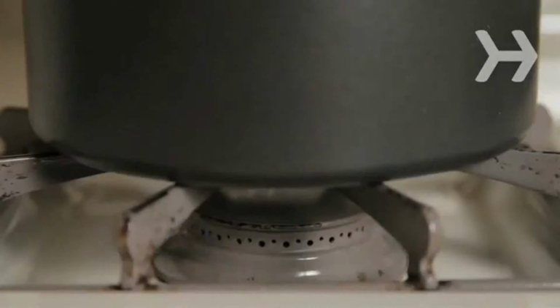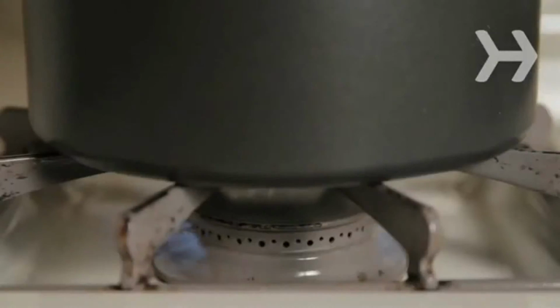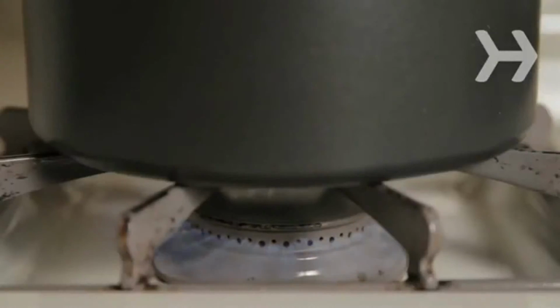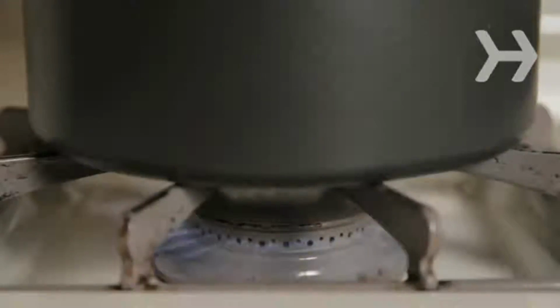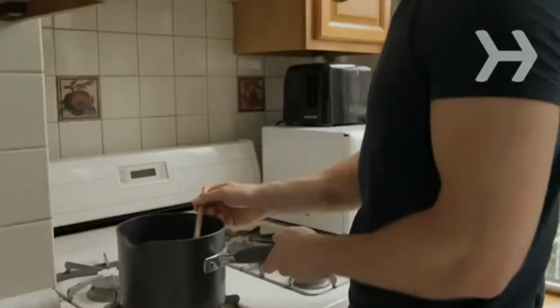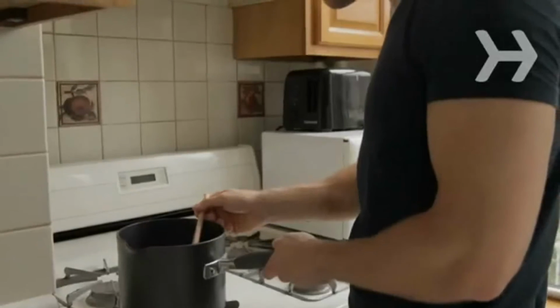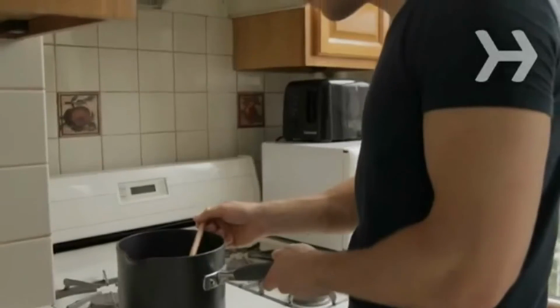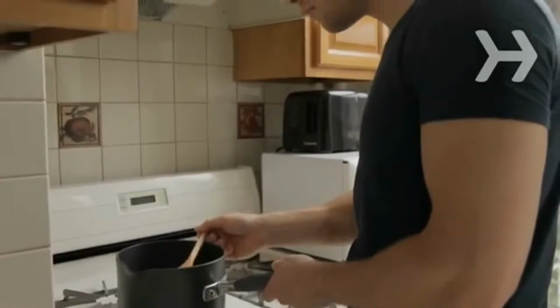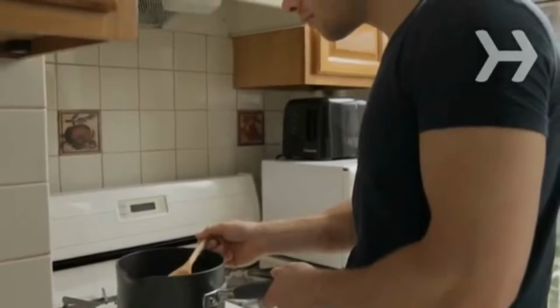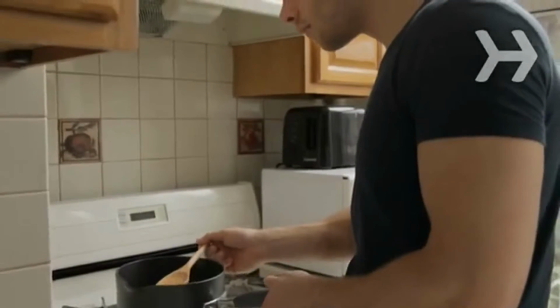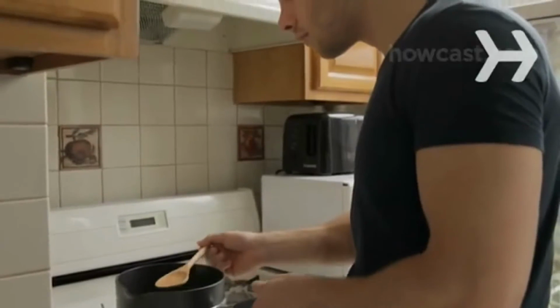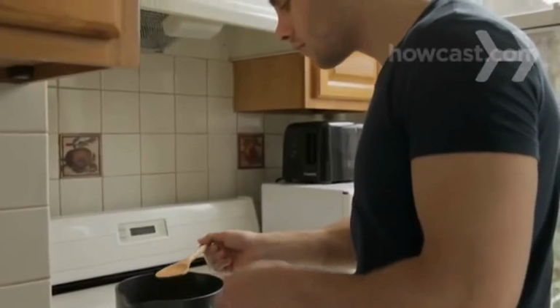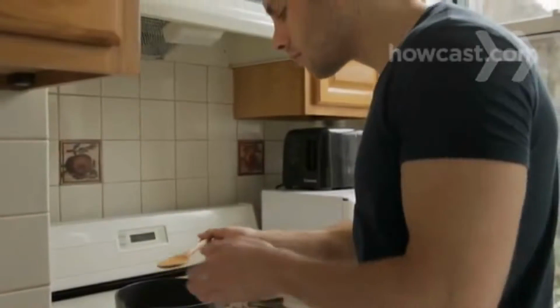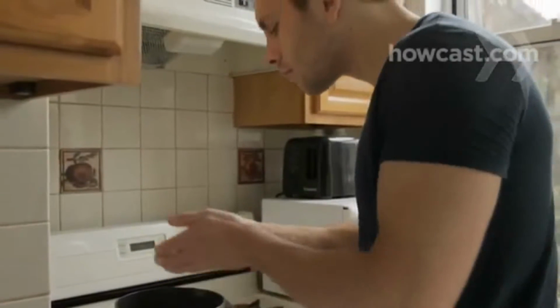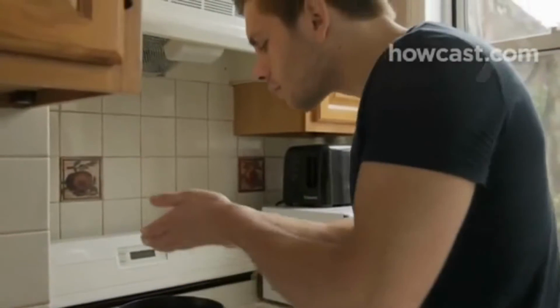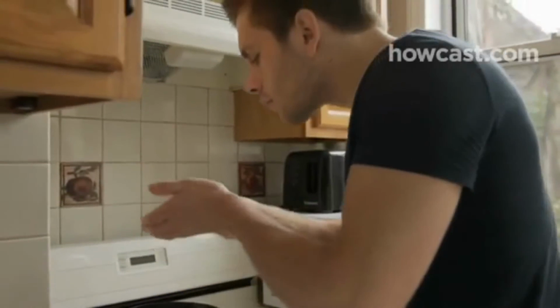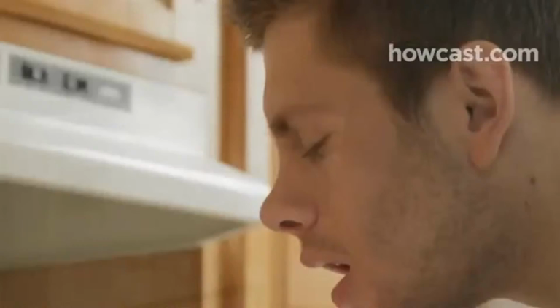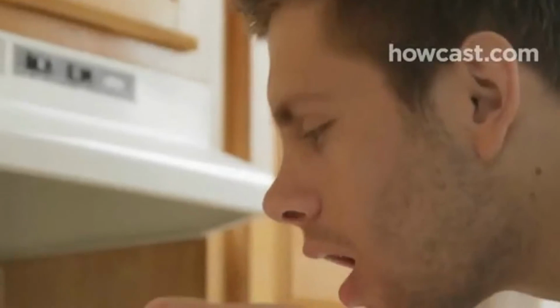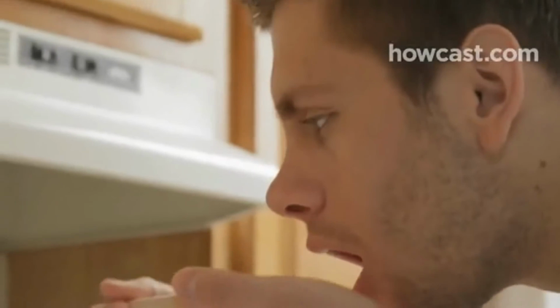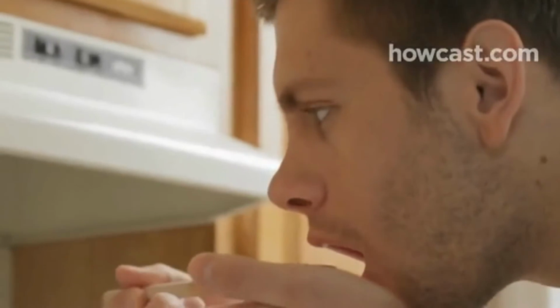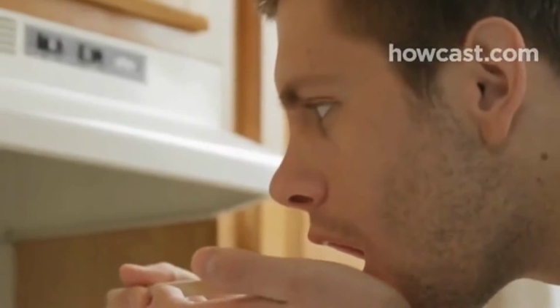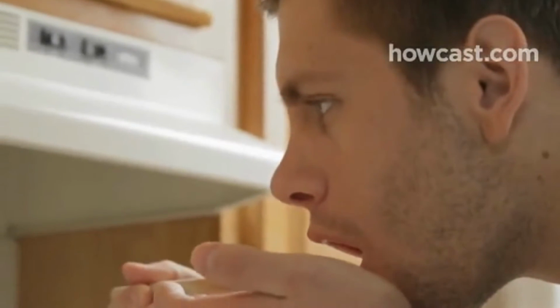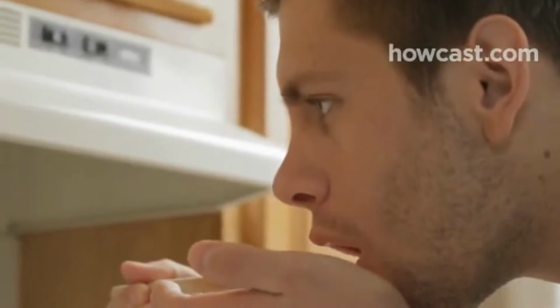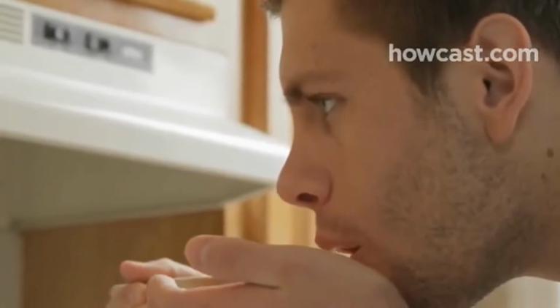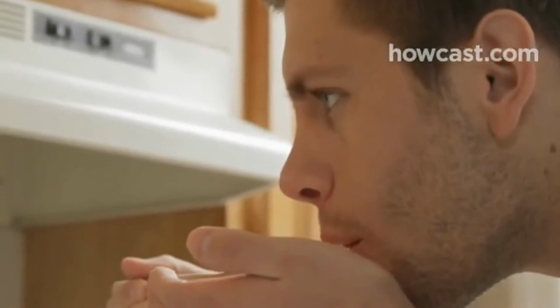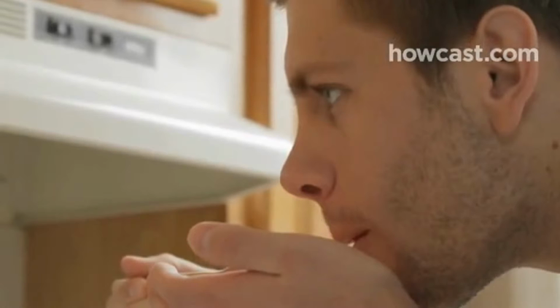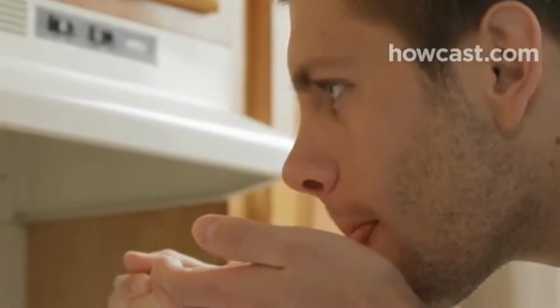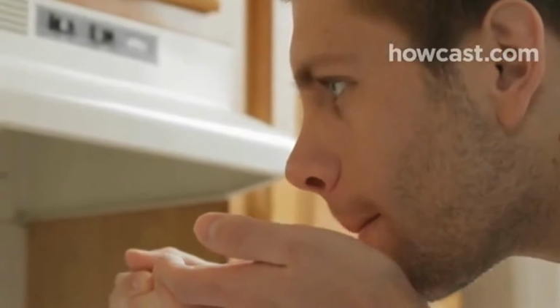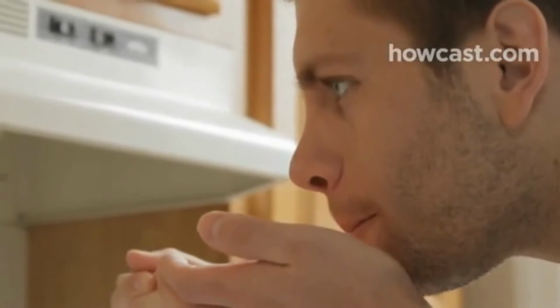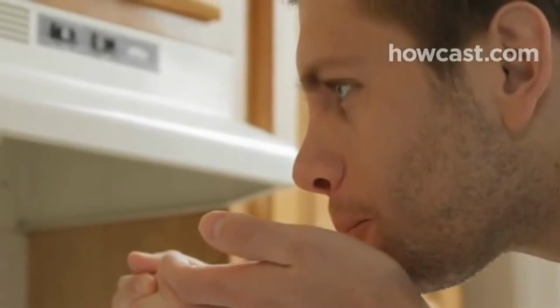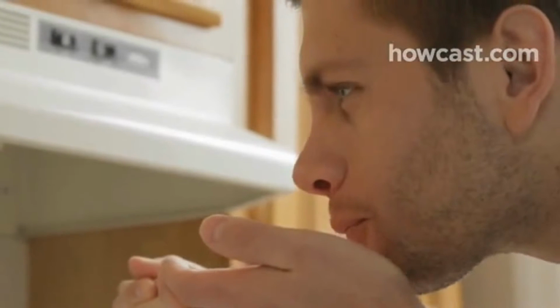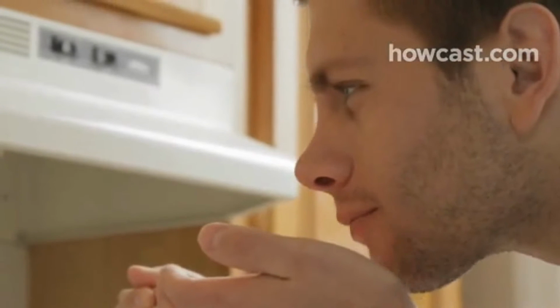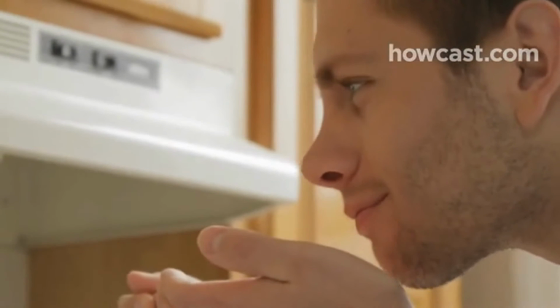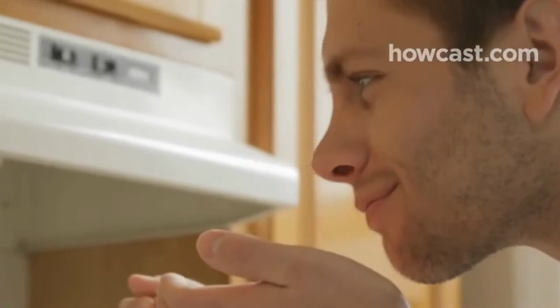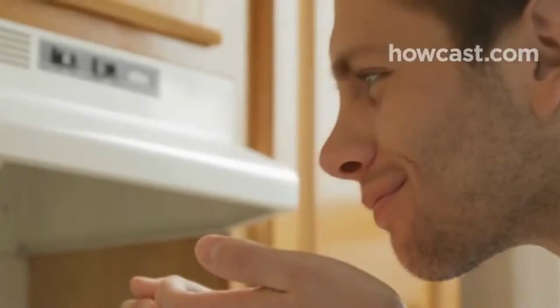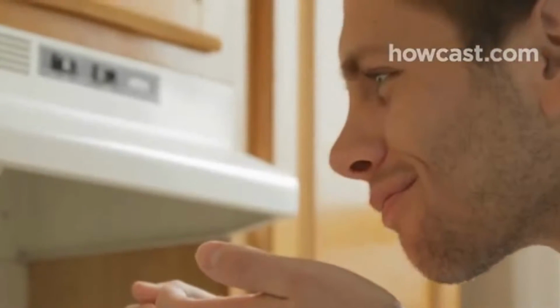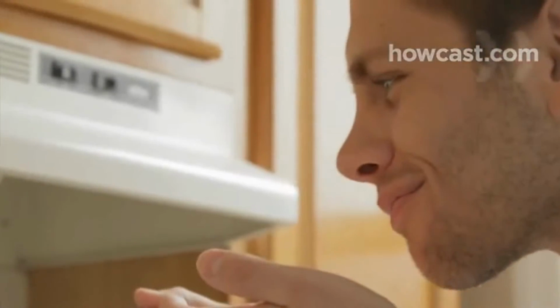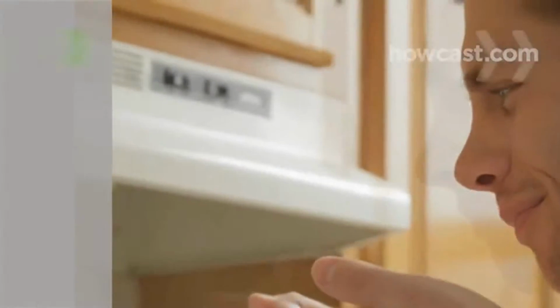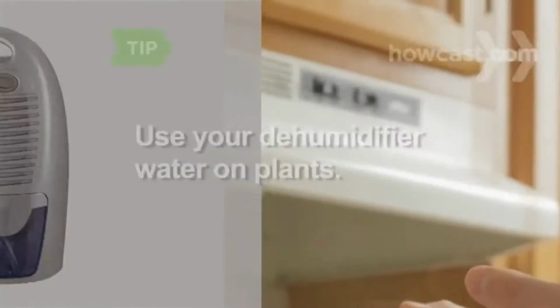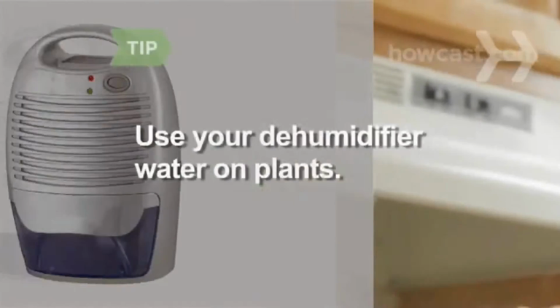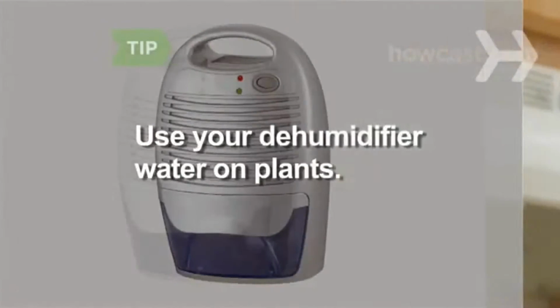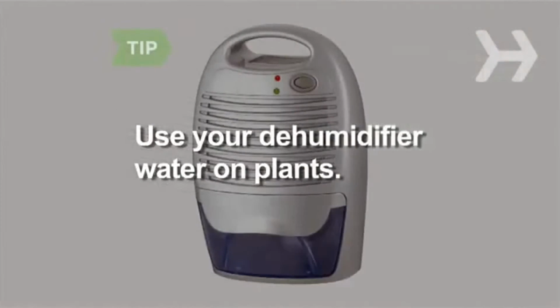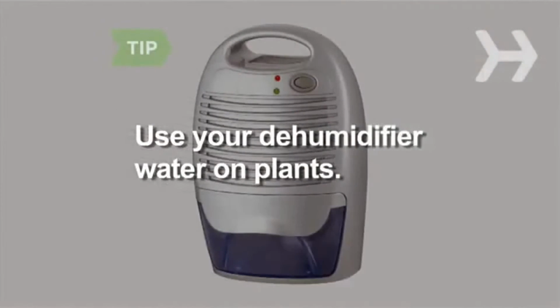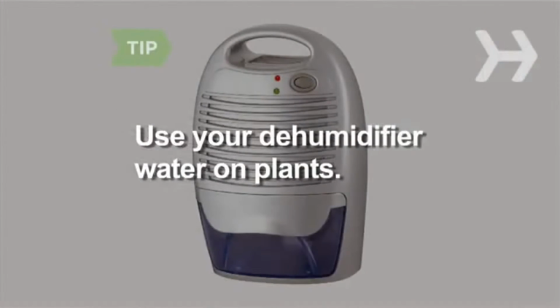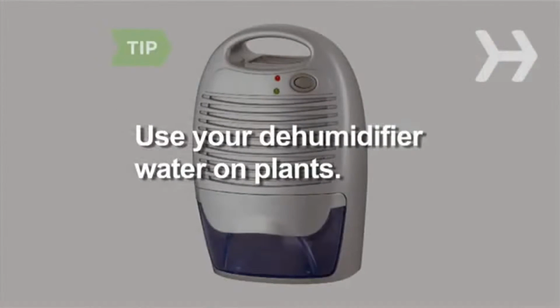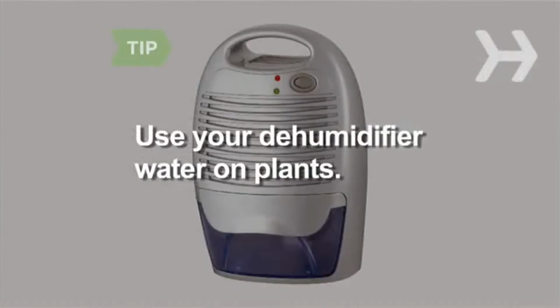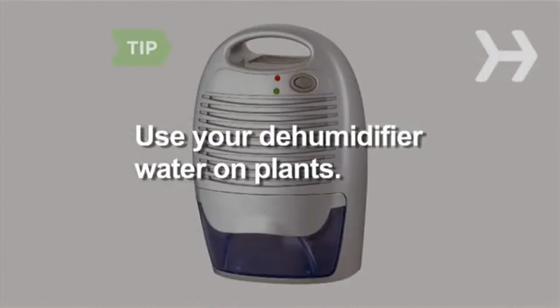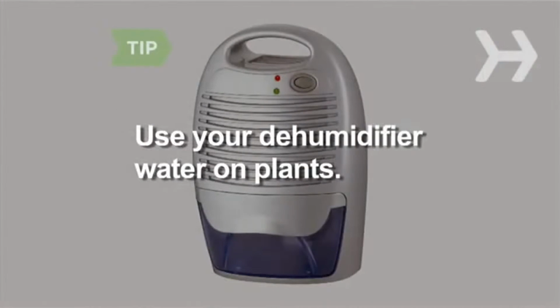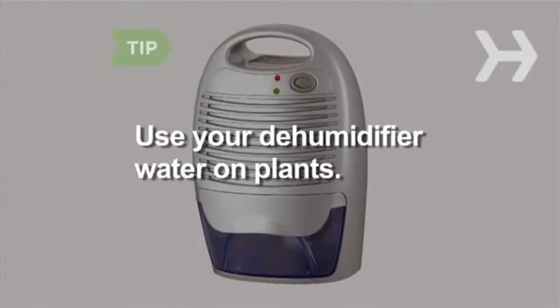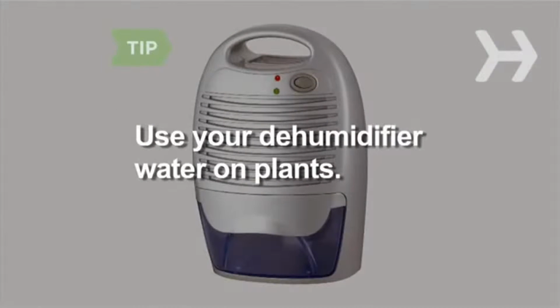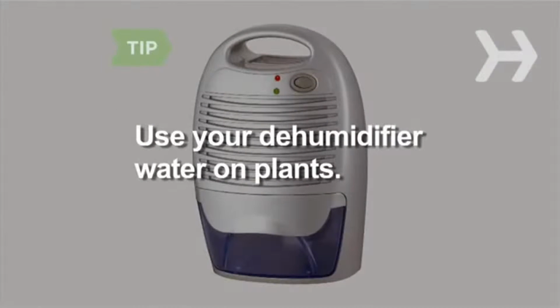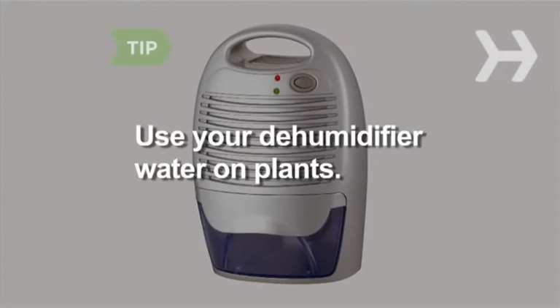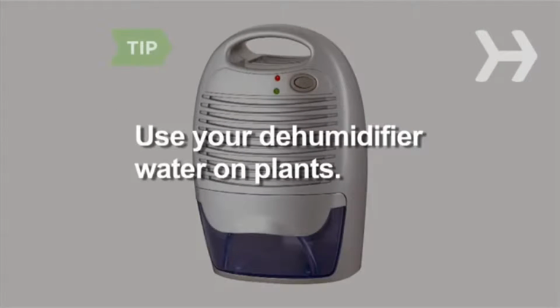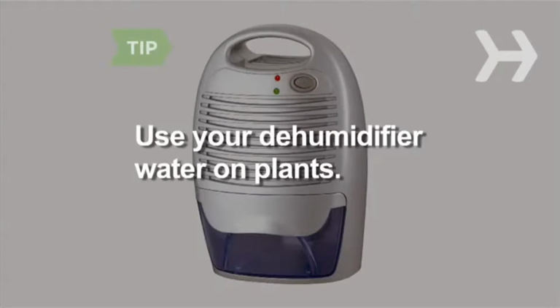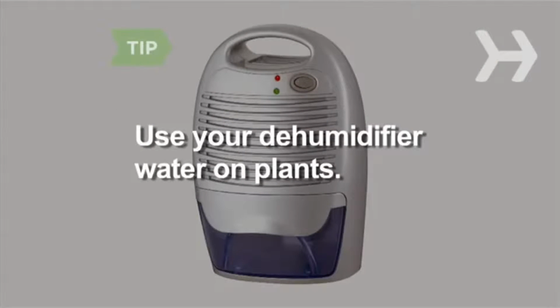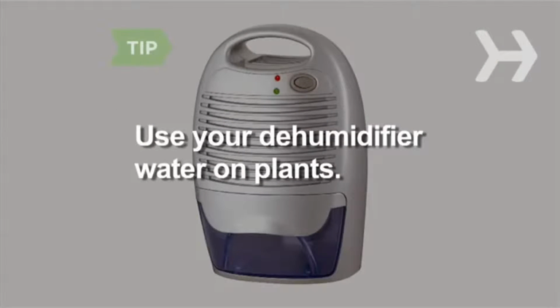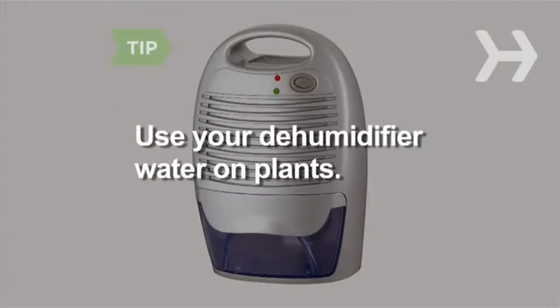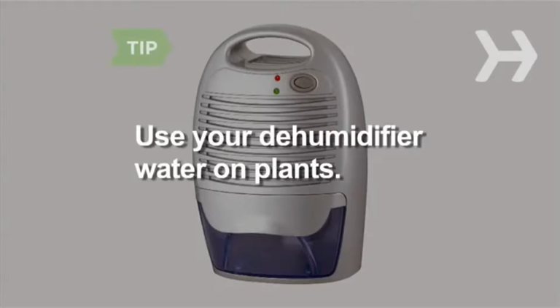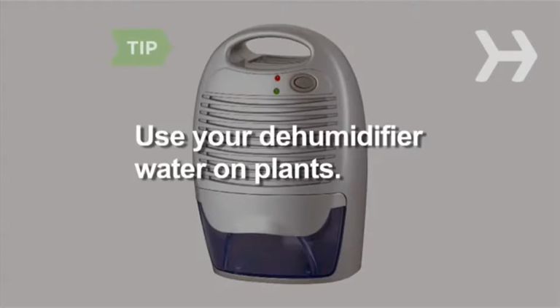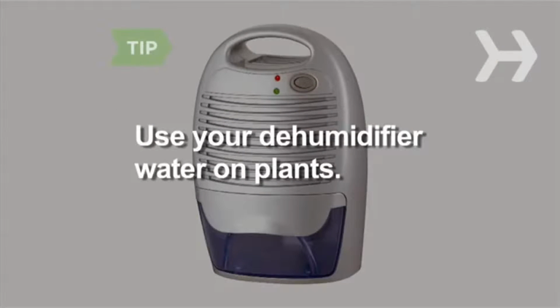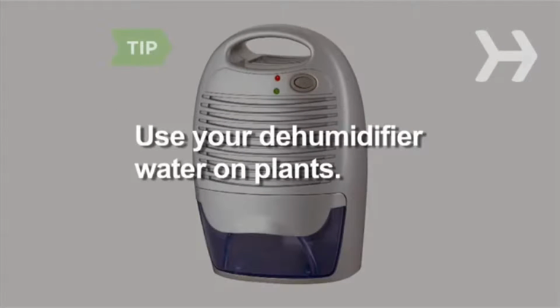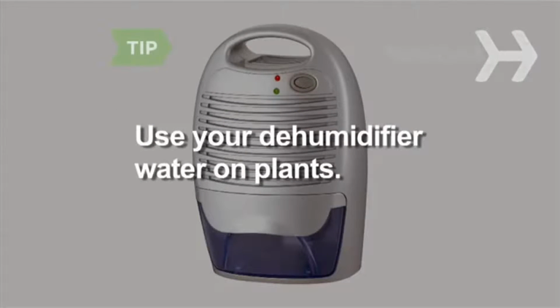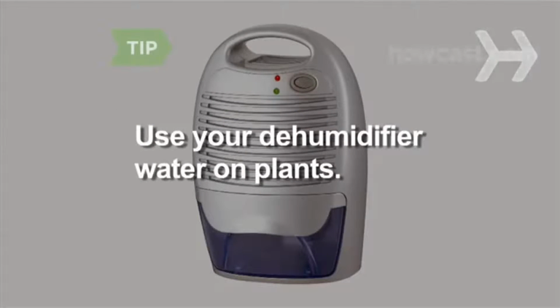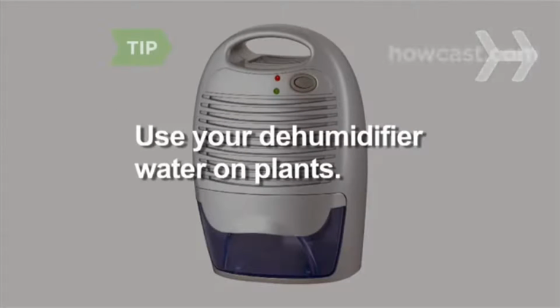Or save boiled veggie water to start a soup stock. If you have a dehumidifier, use the water on plants.